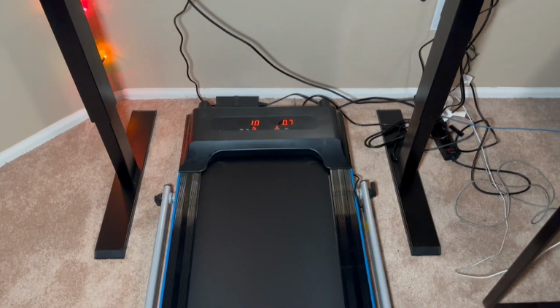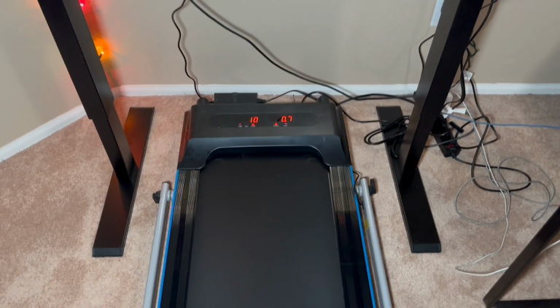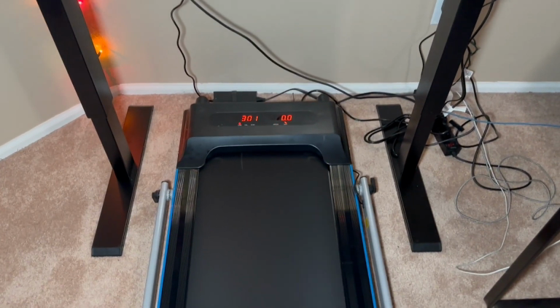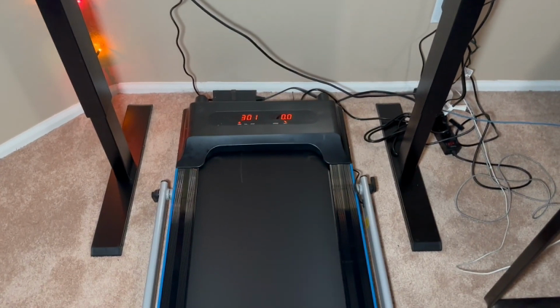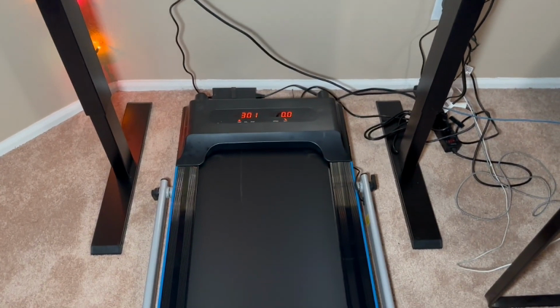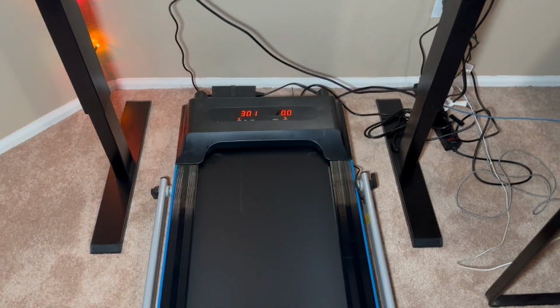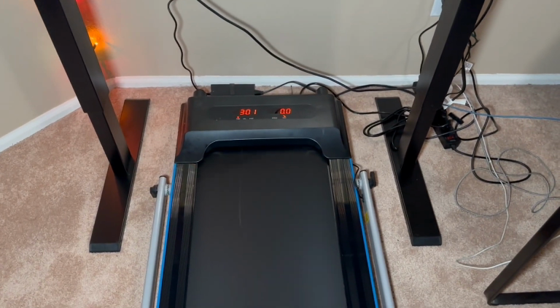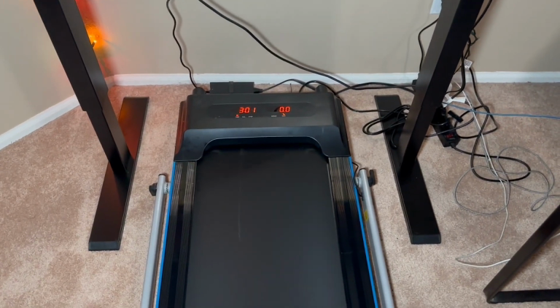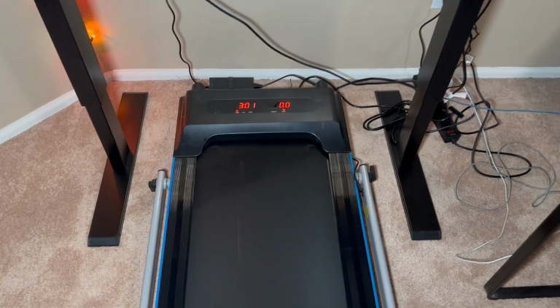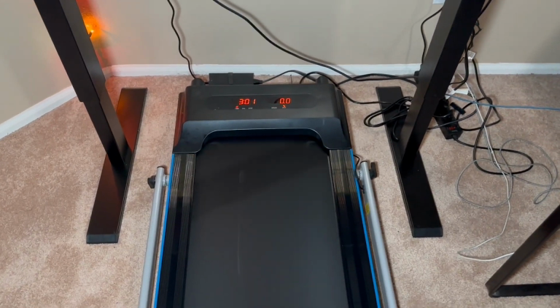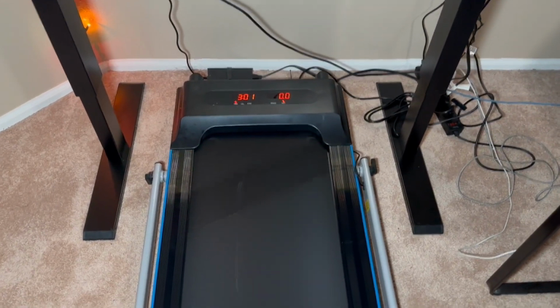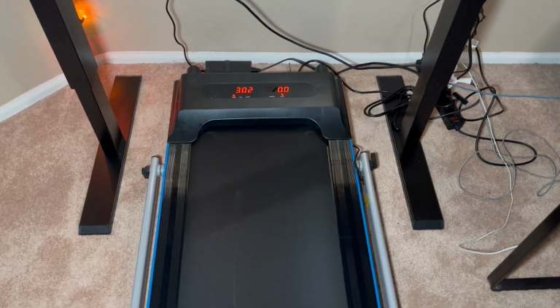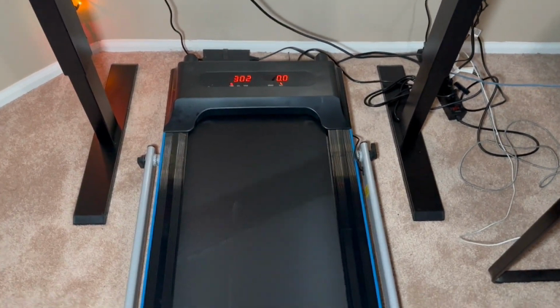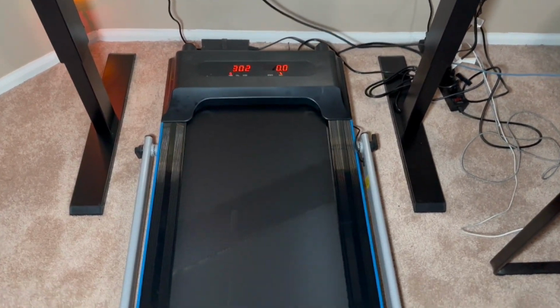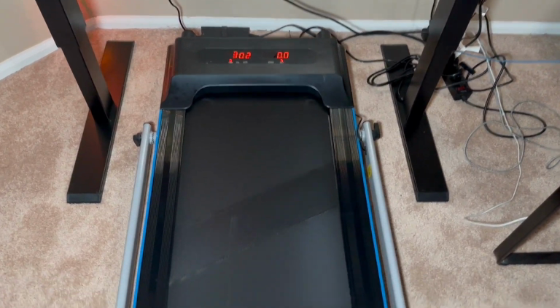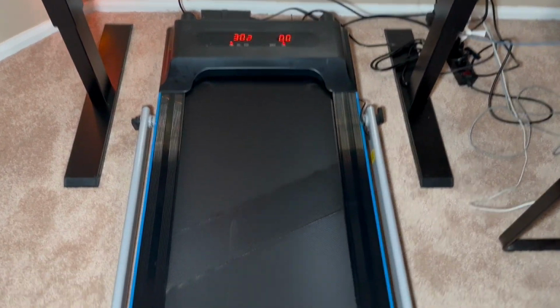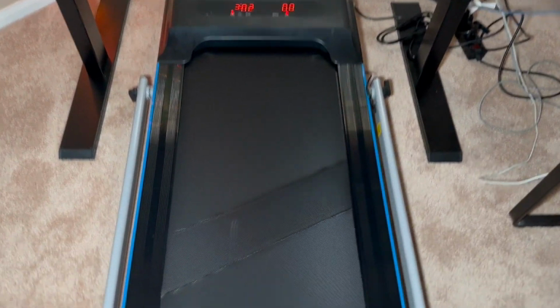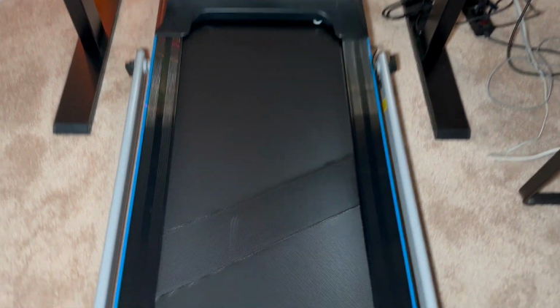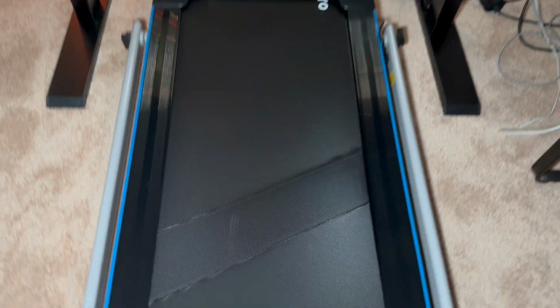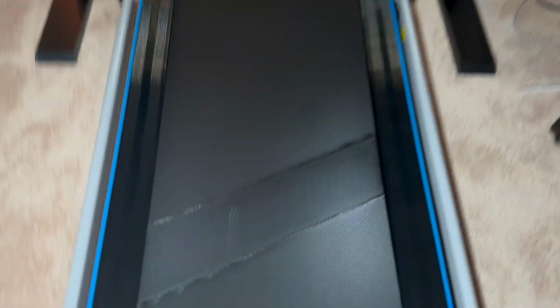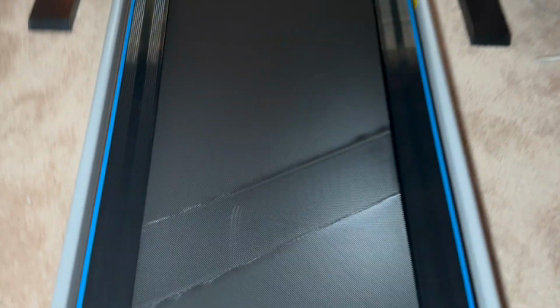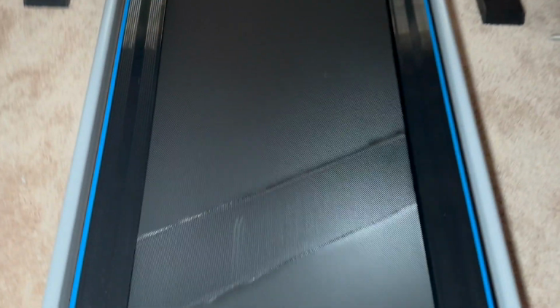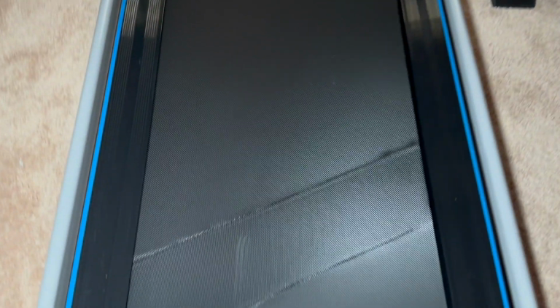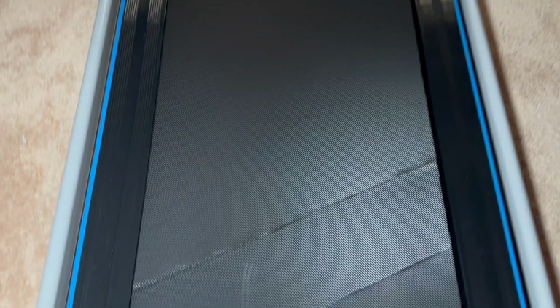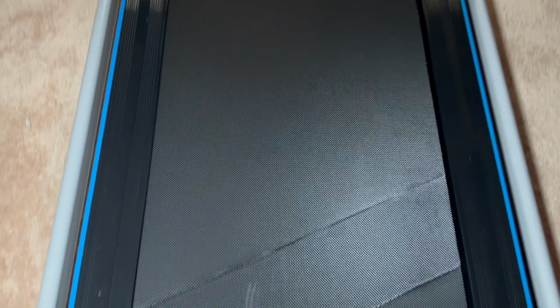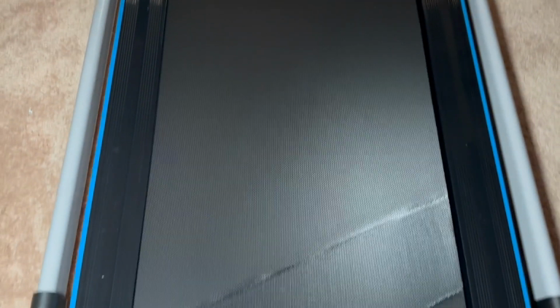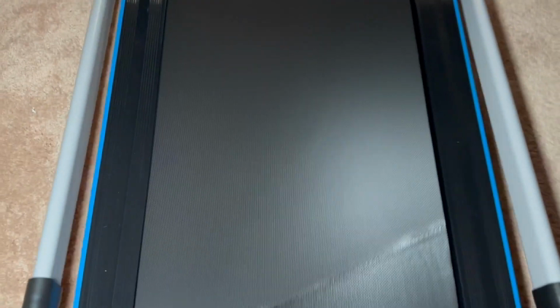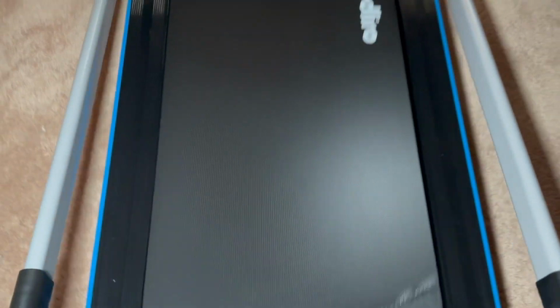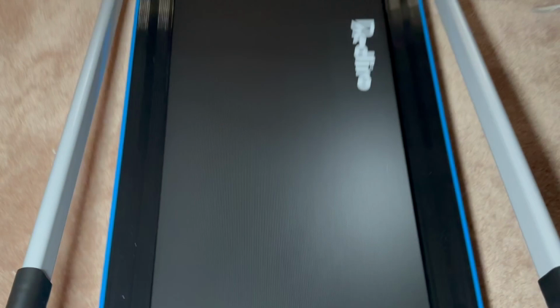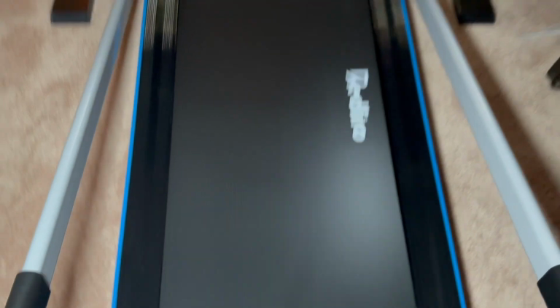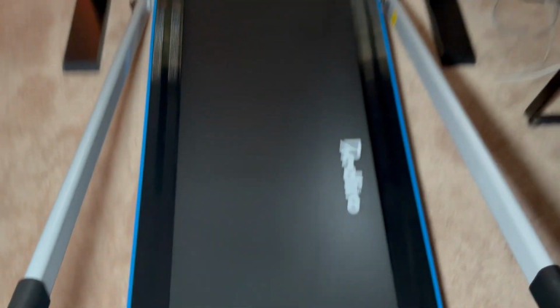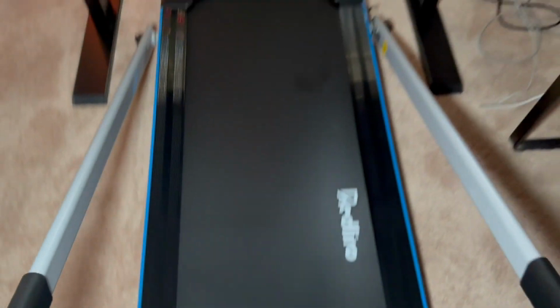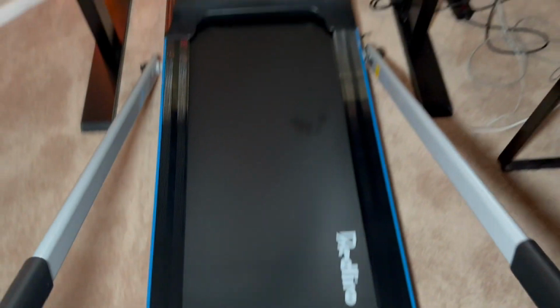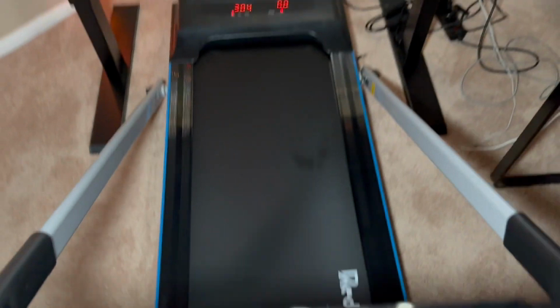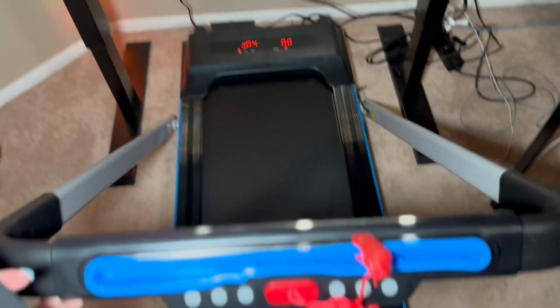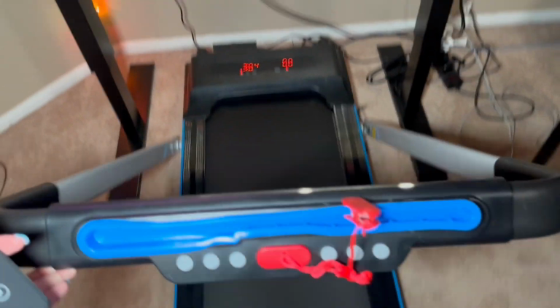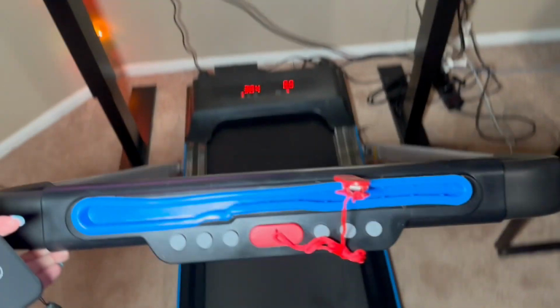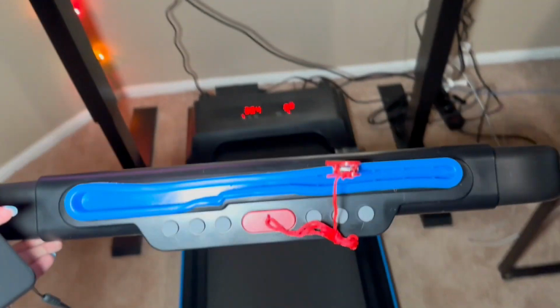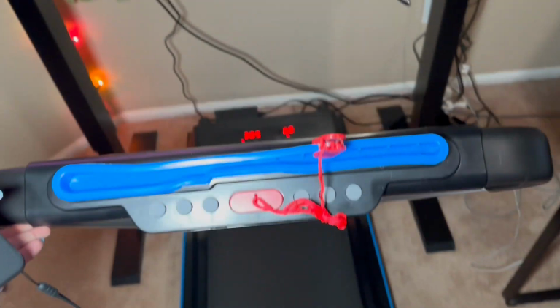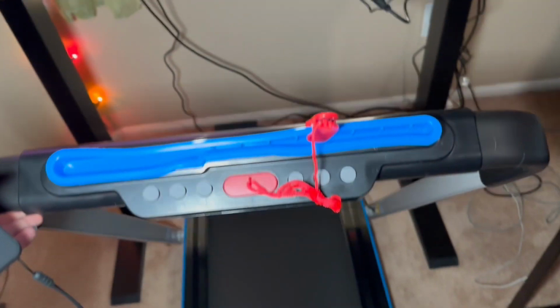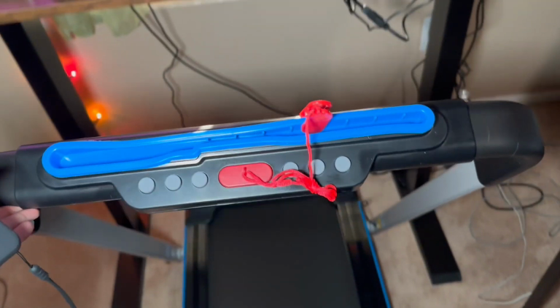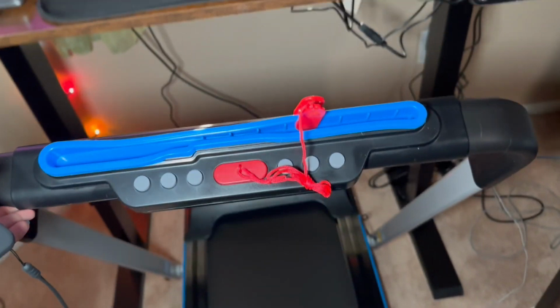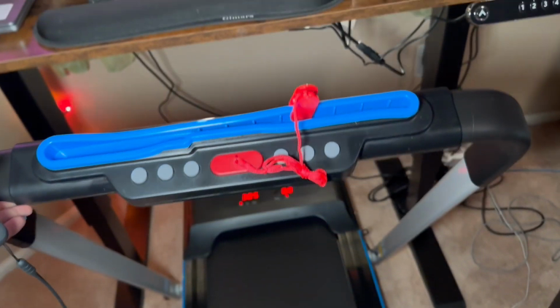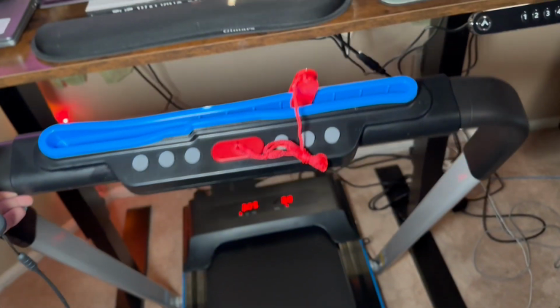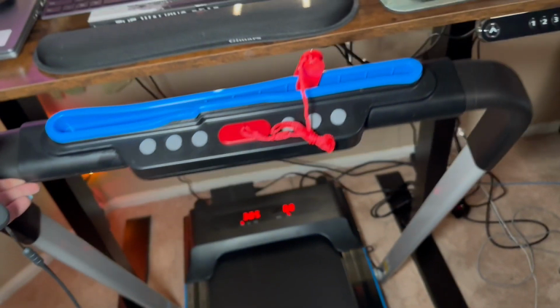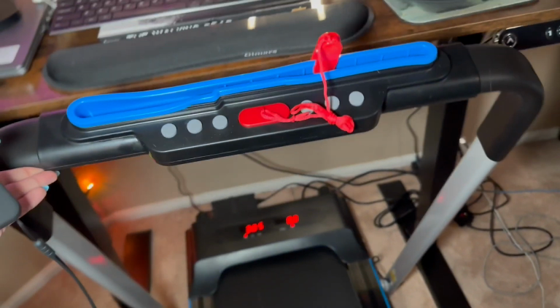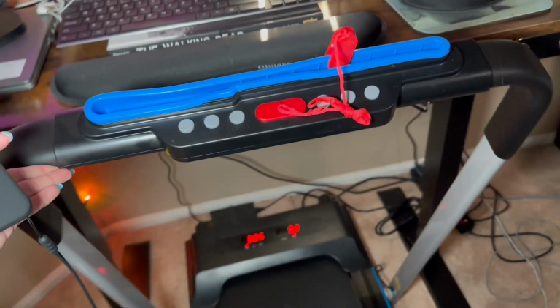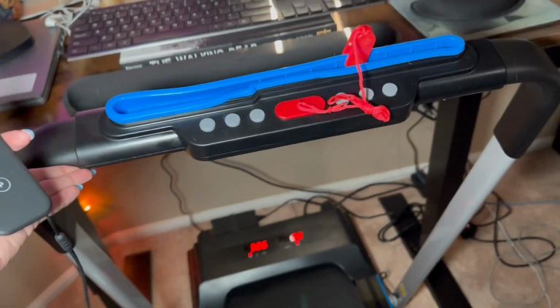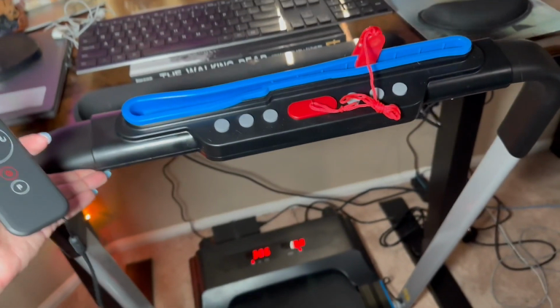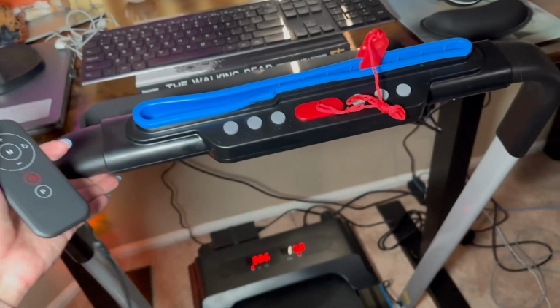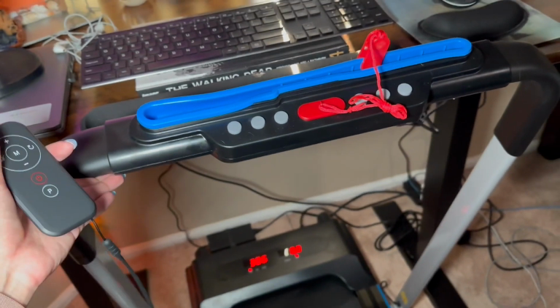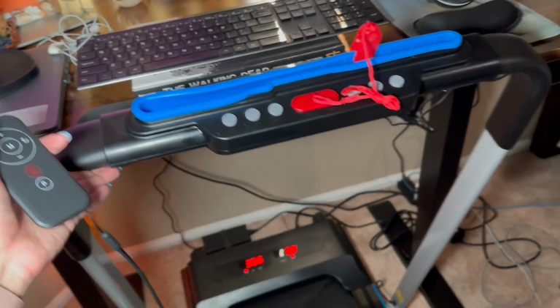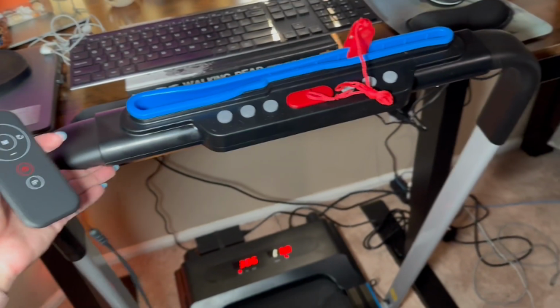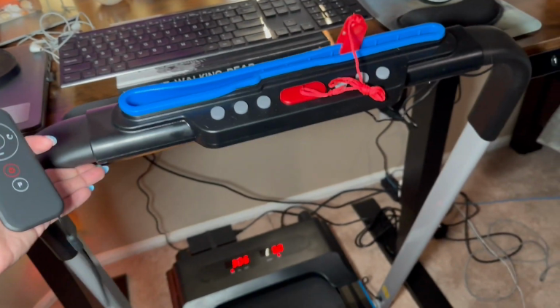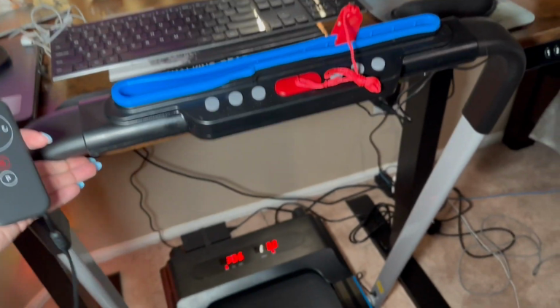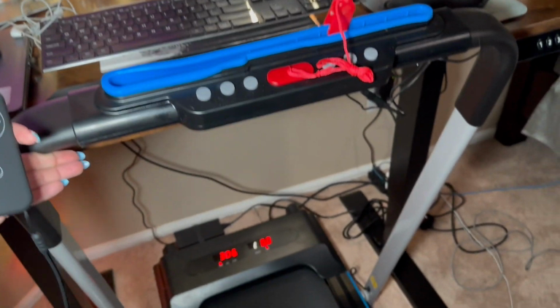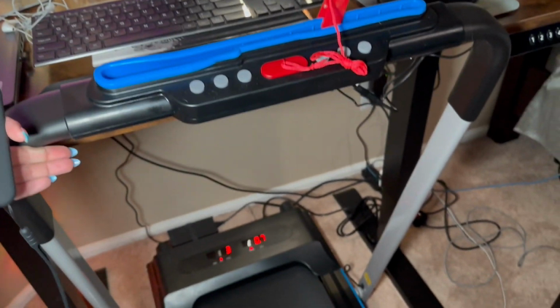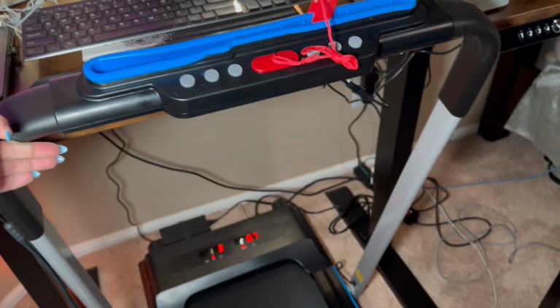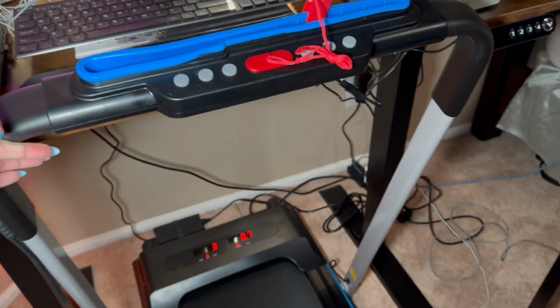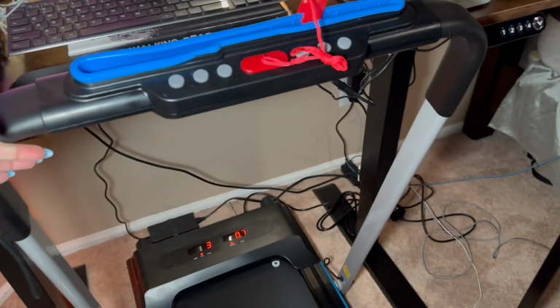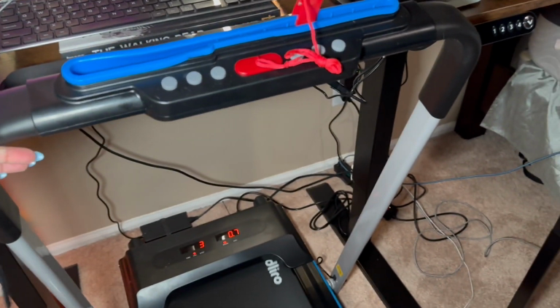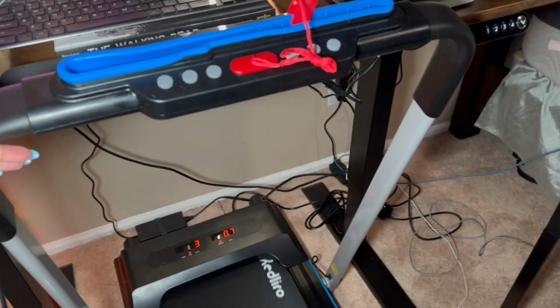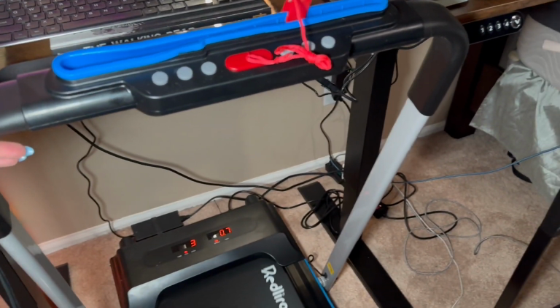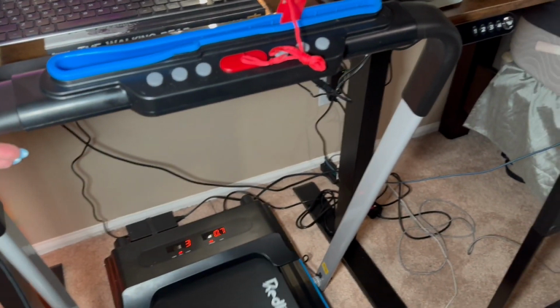This one is really easy to put together. It actually came mostly assembled — you just have a few little things here and there to get the power connected.